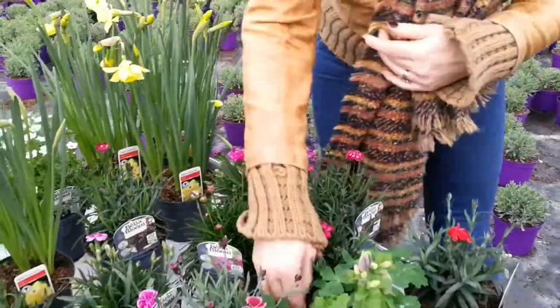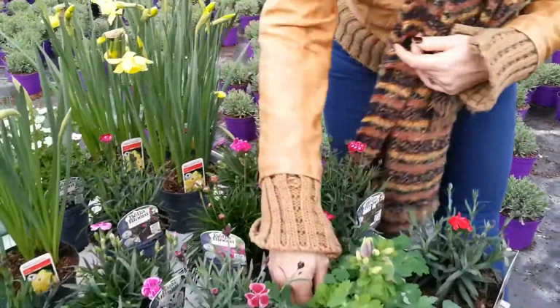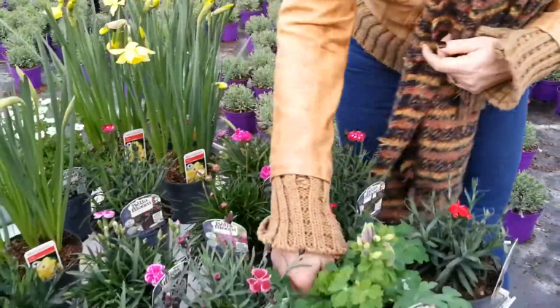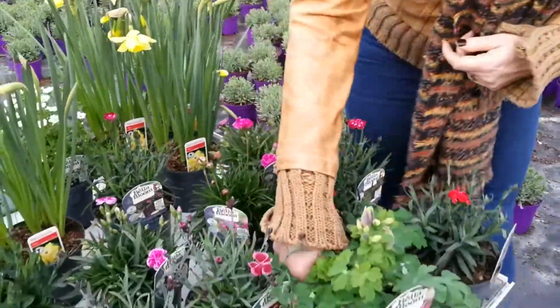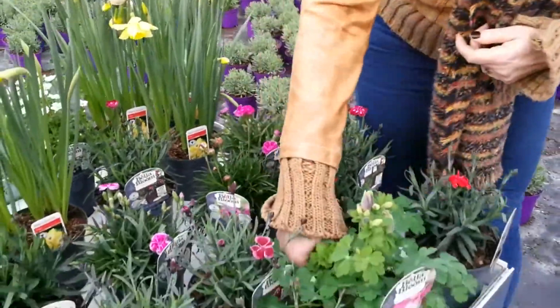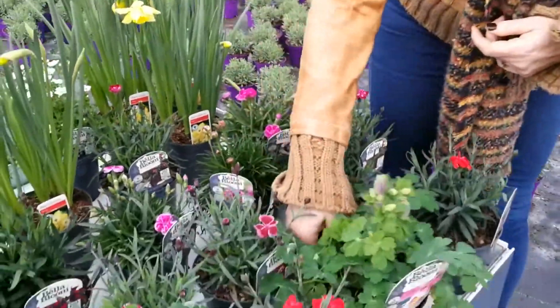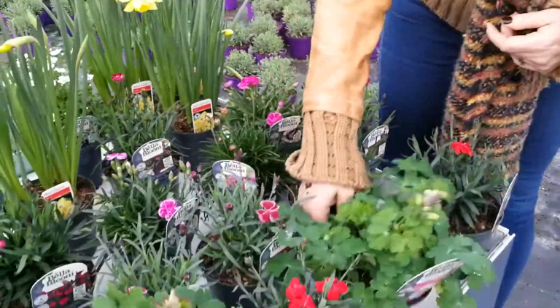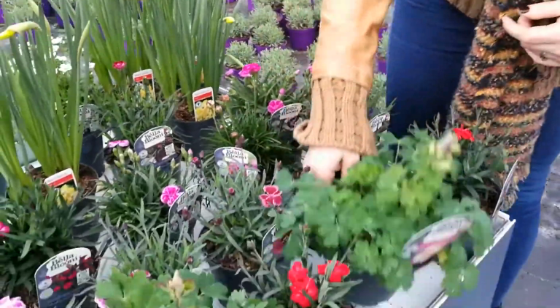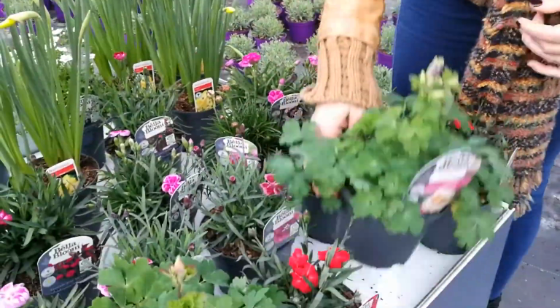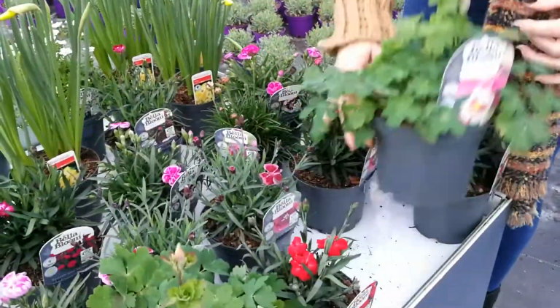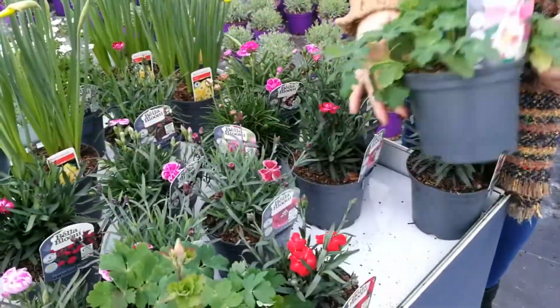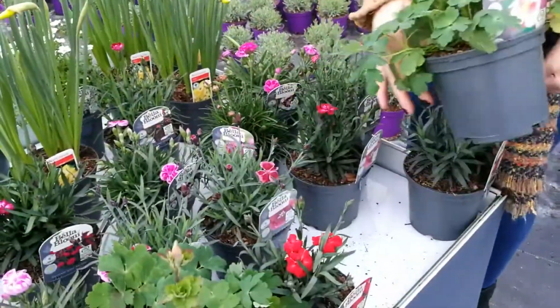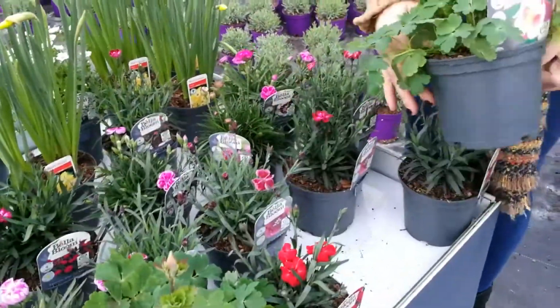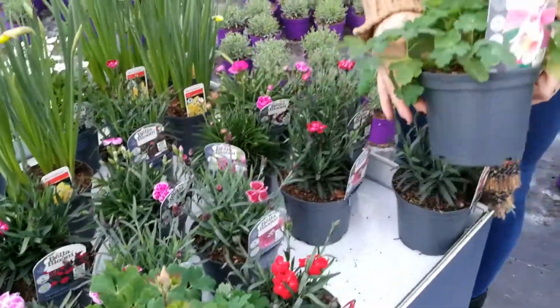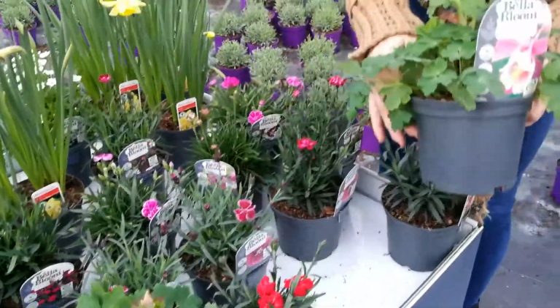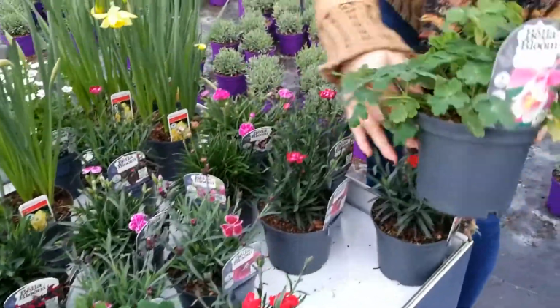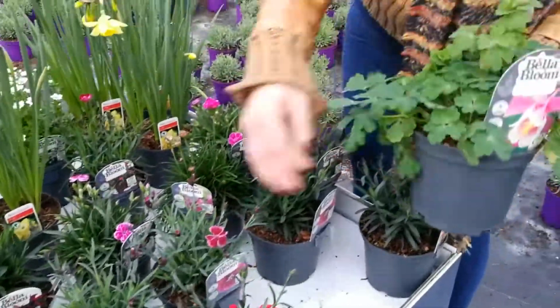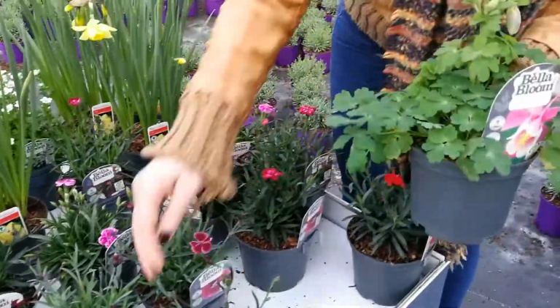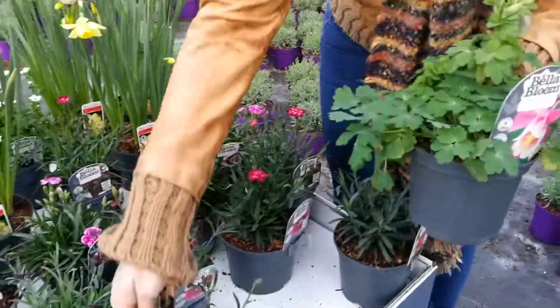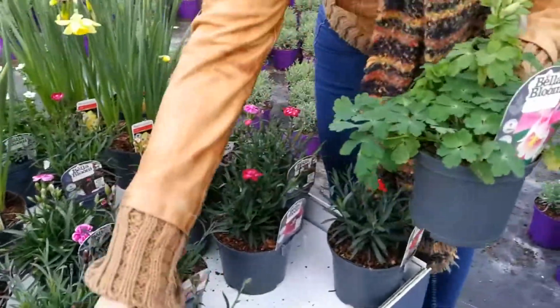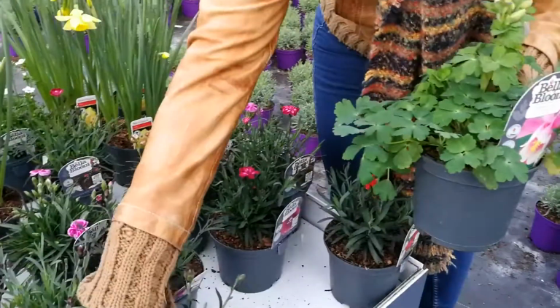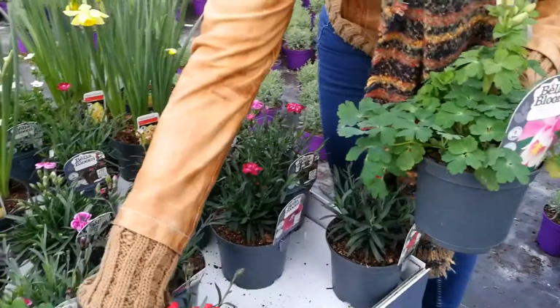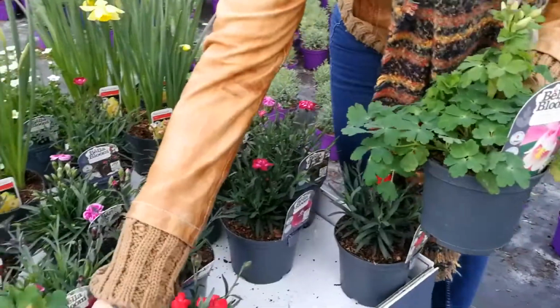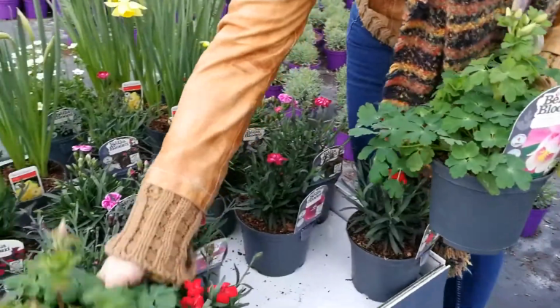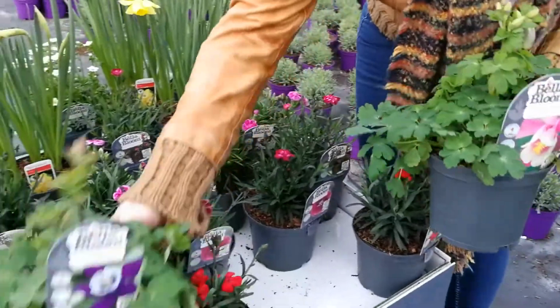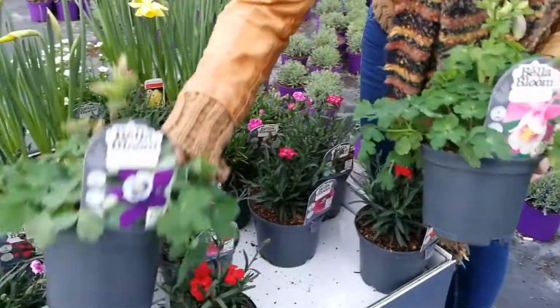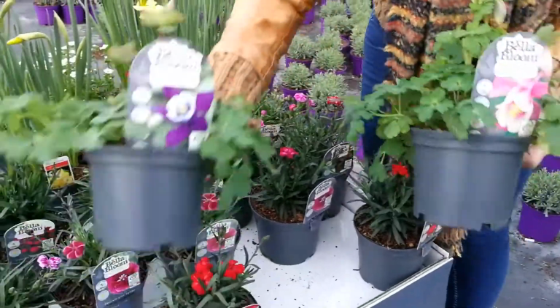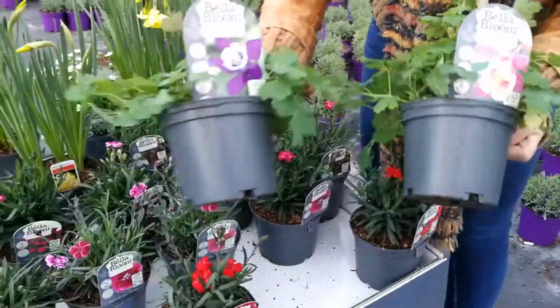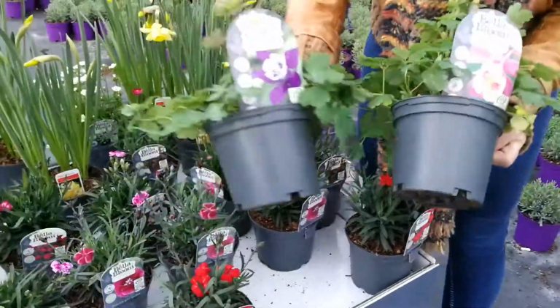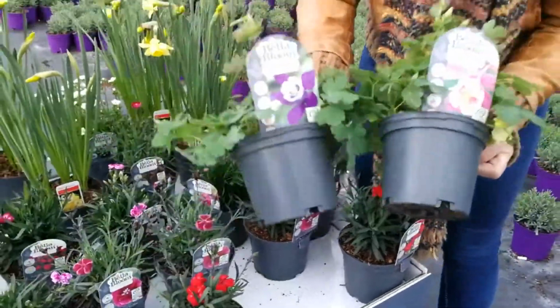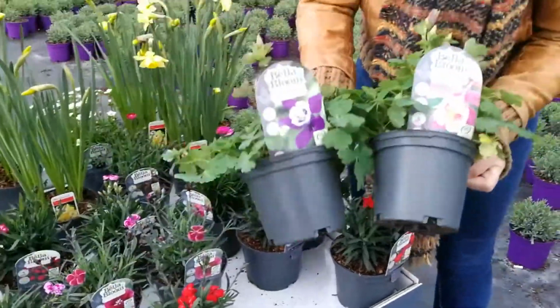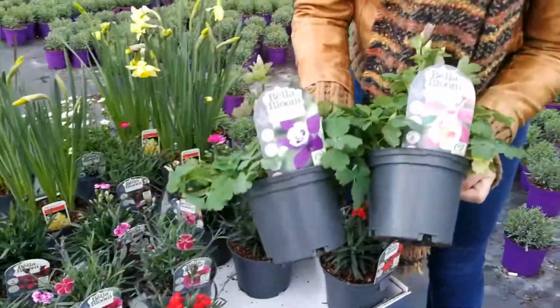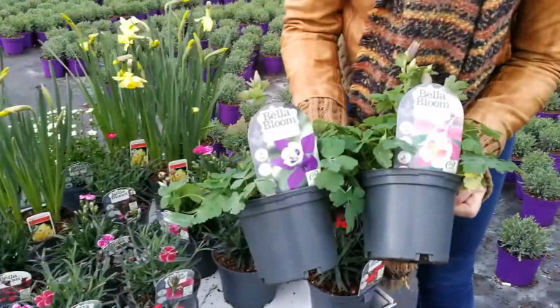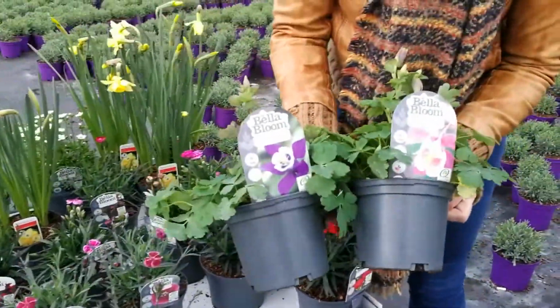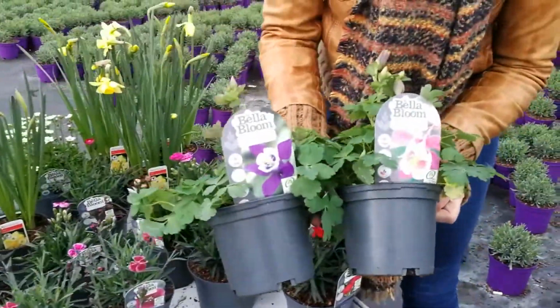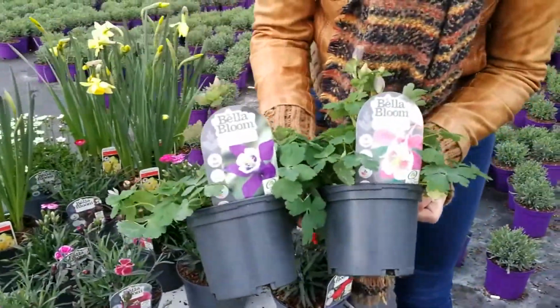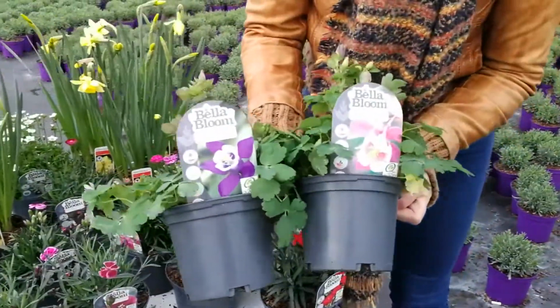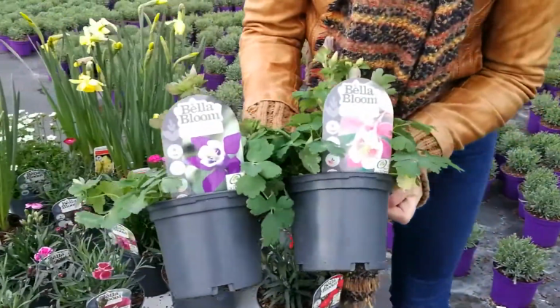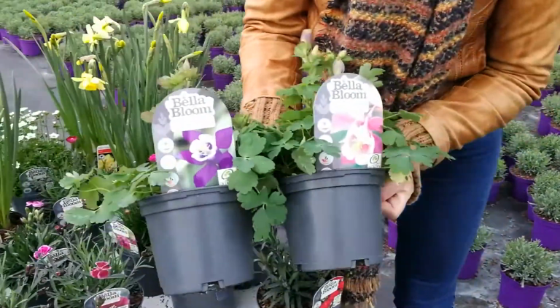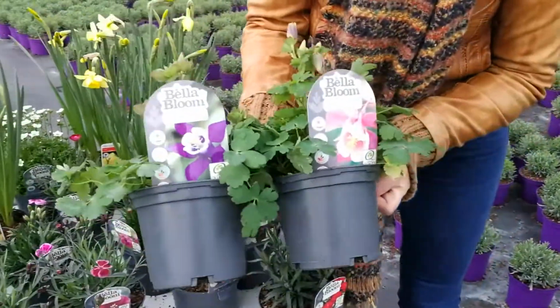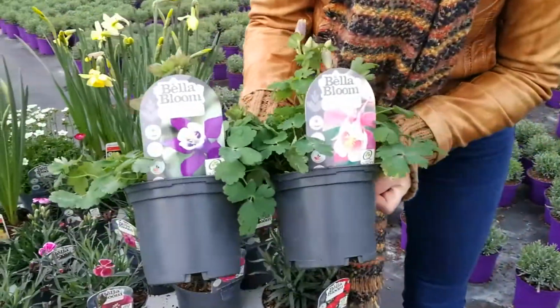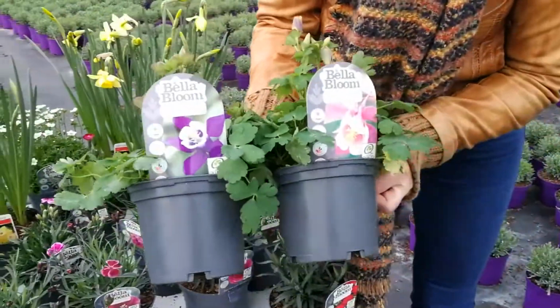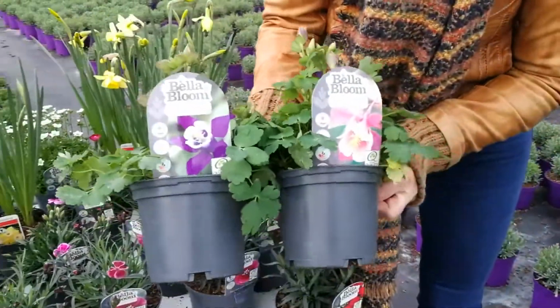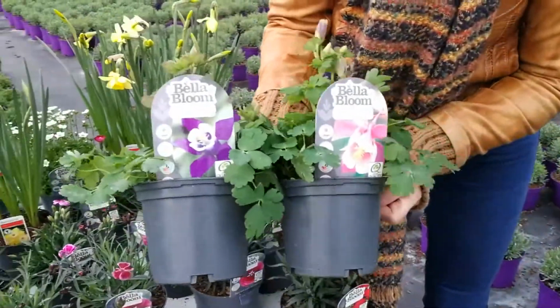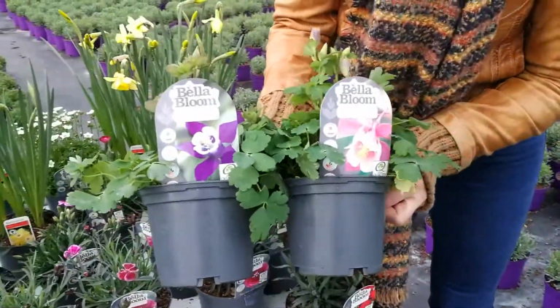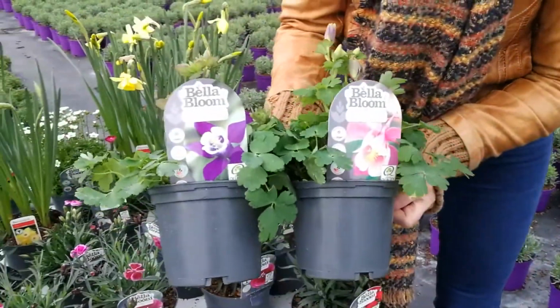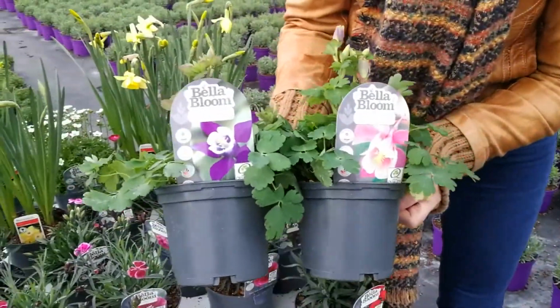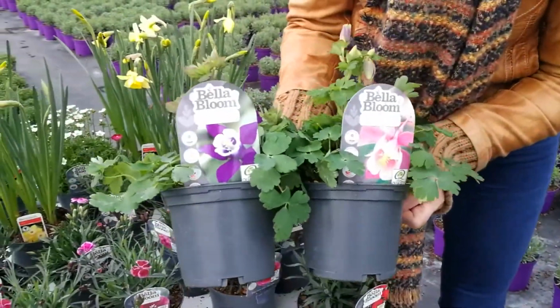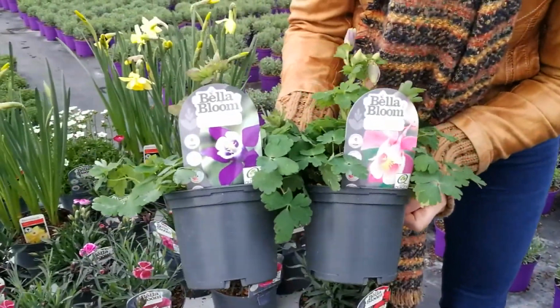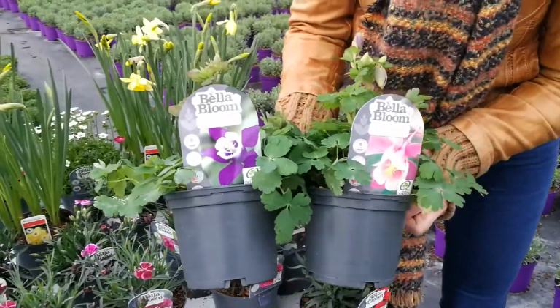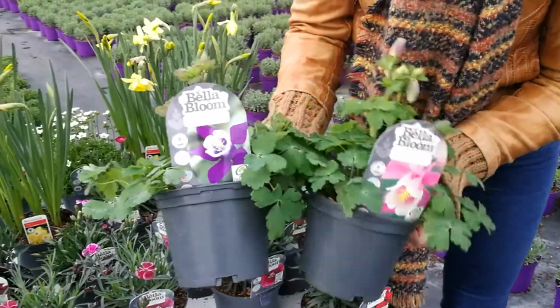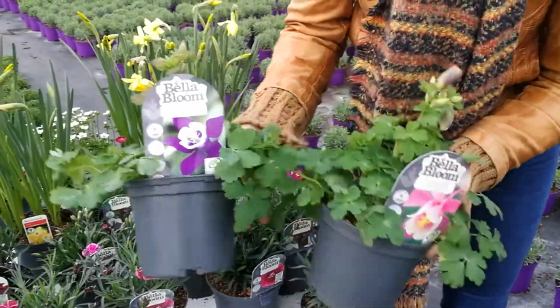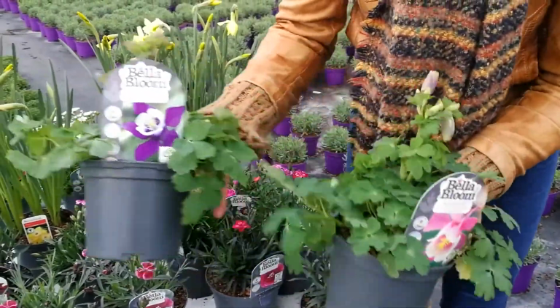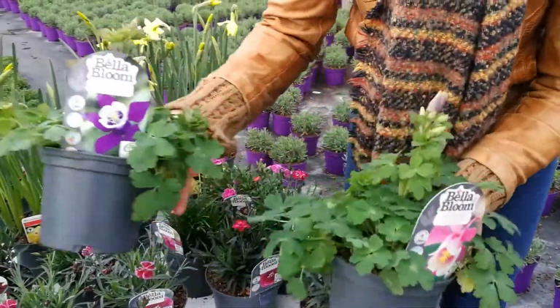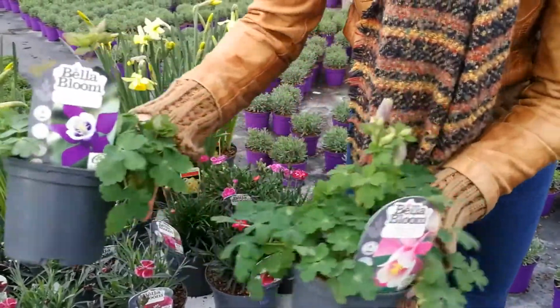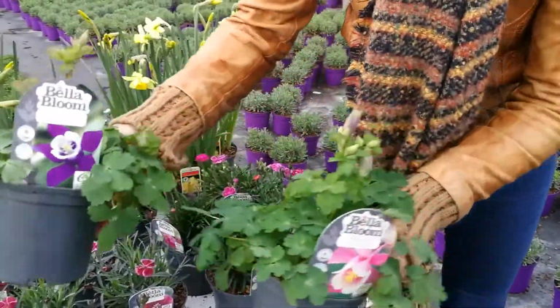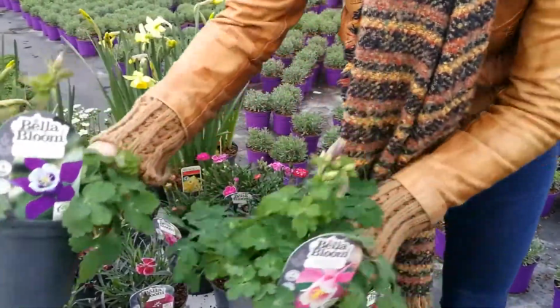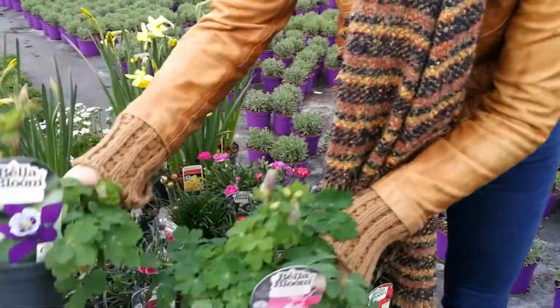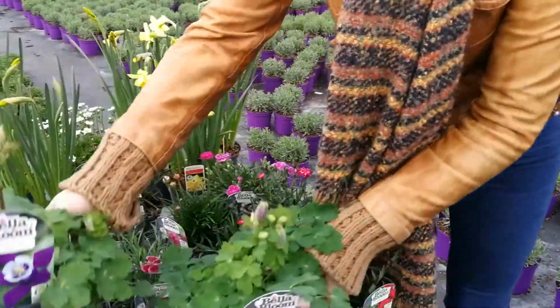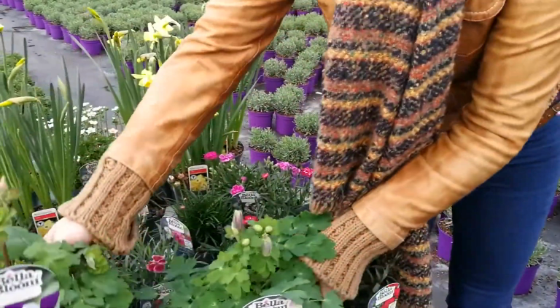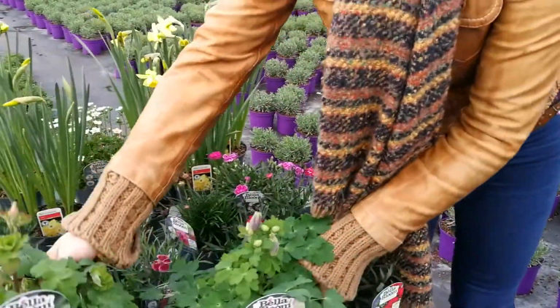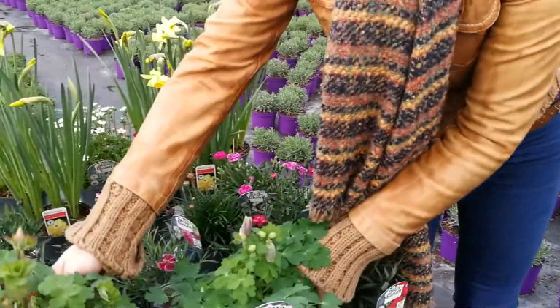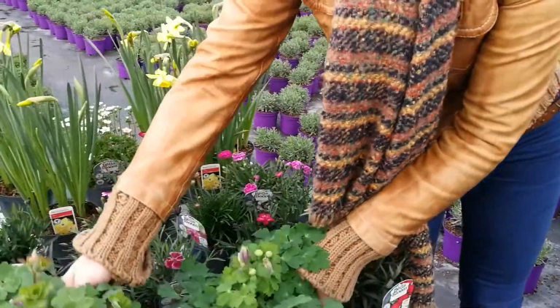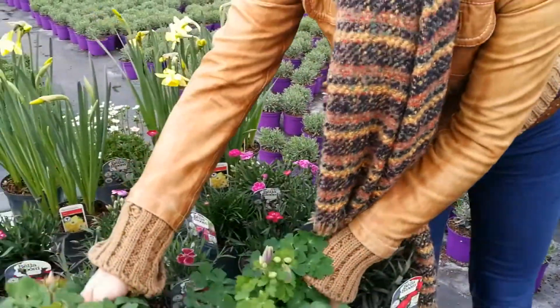And here you can see the Granny's bonnet in a pink and a purple — they're just coming into bud at the moment.